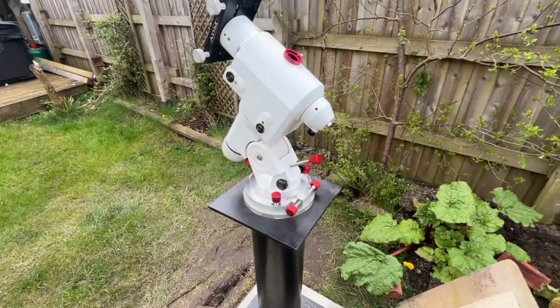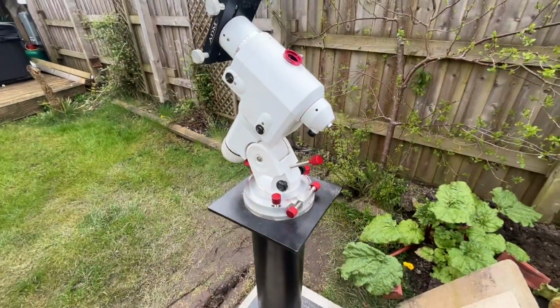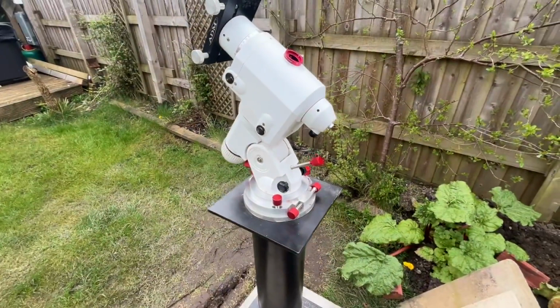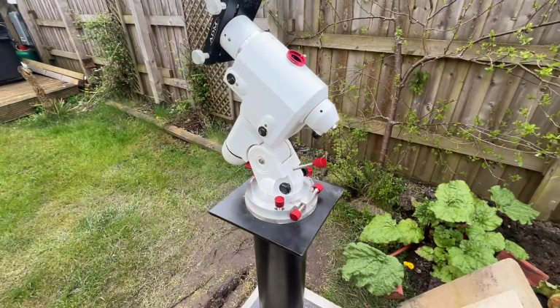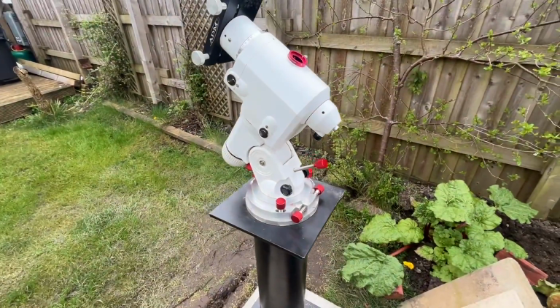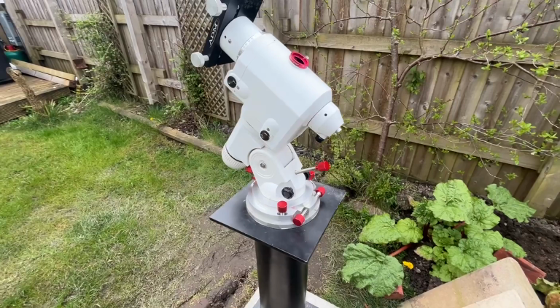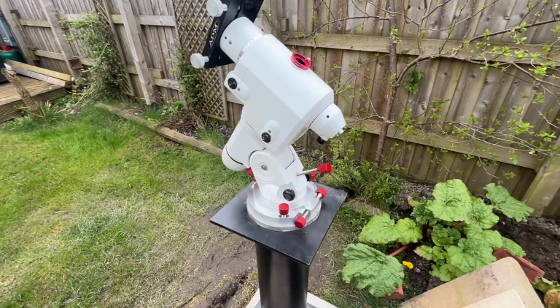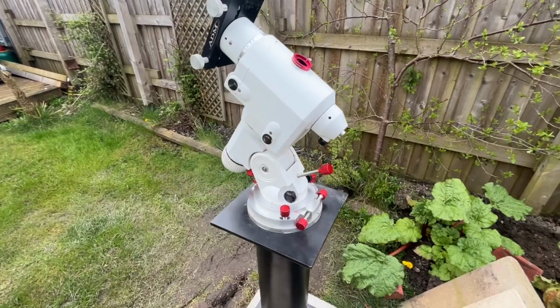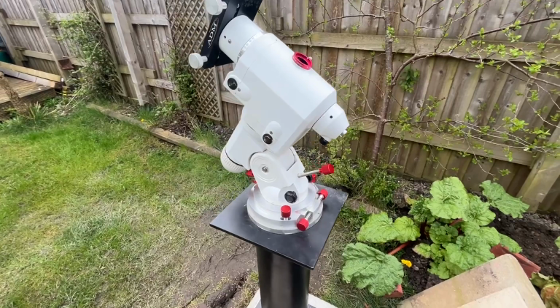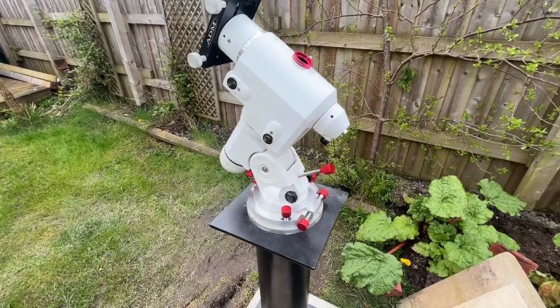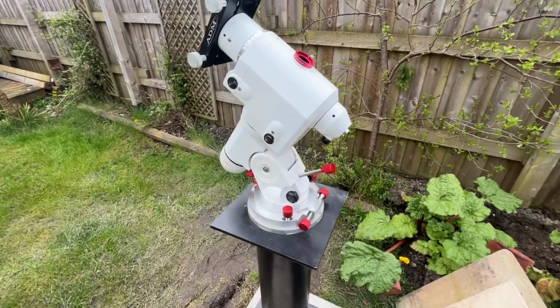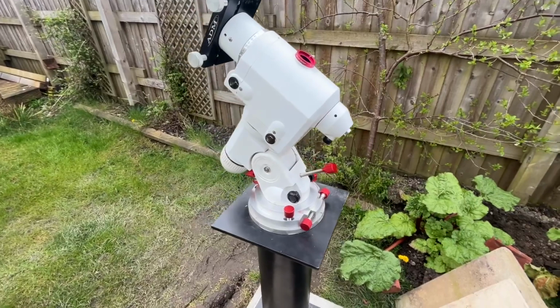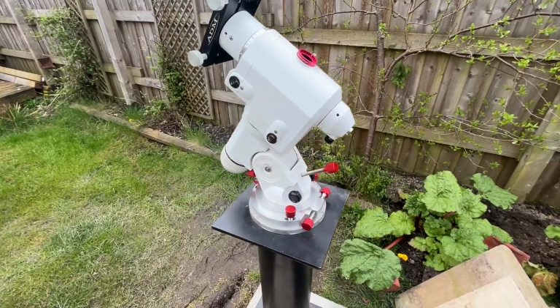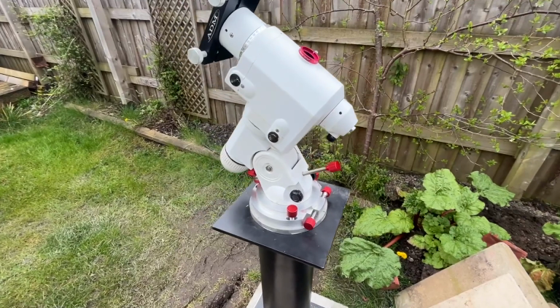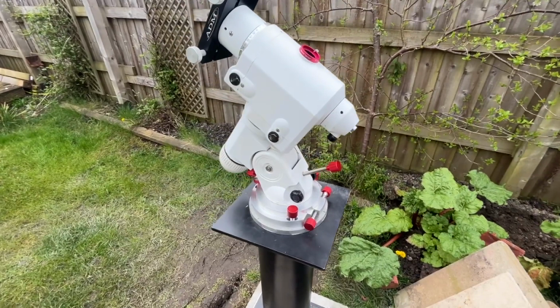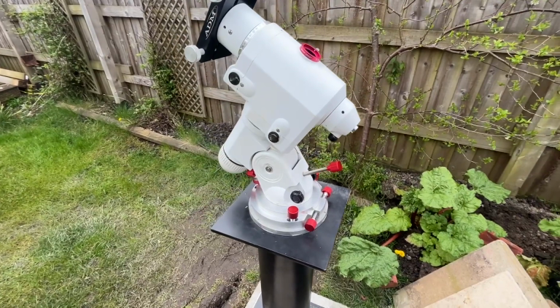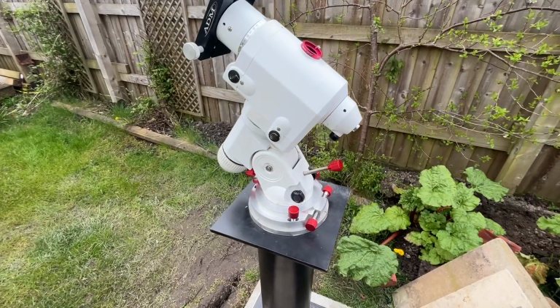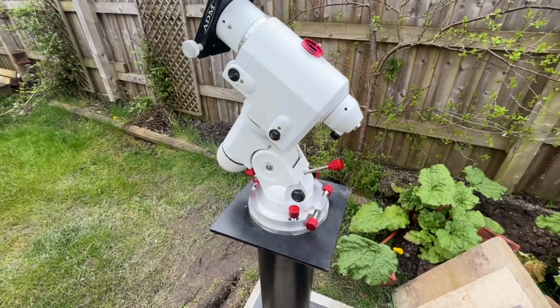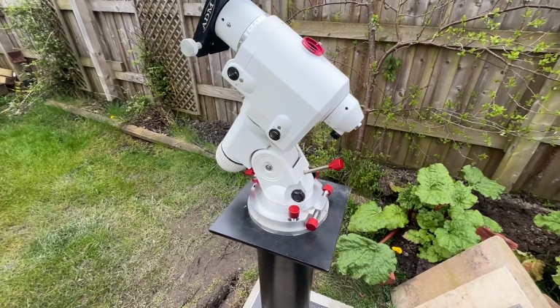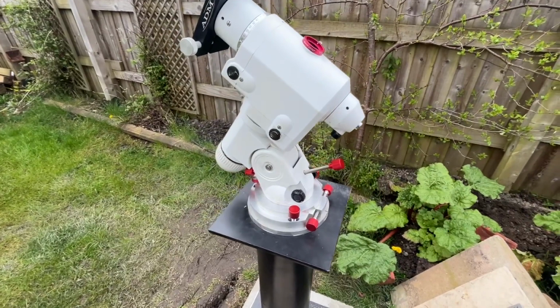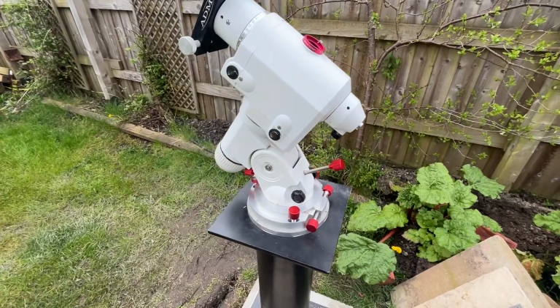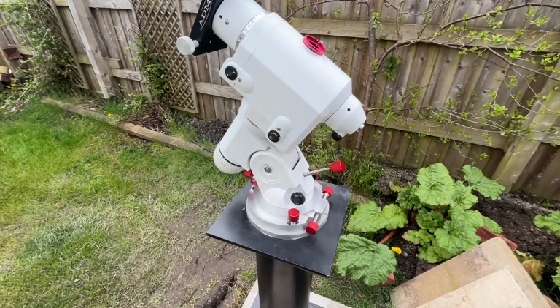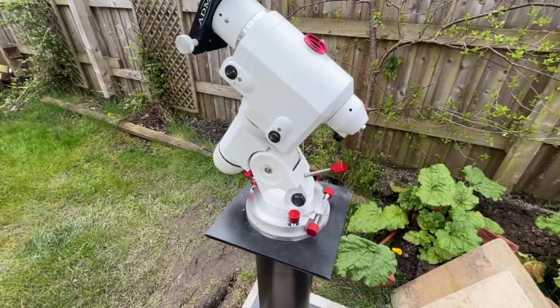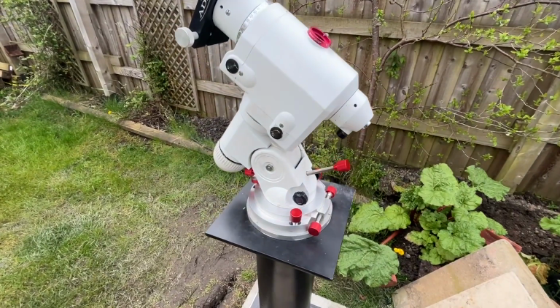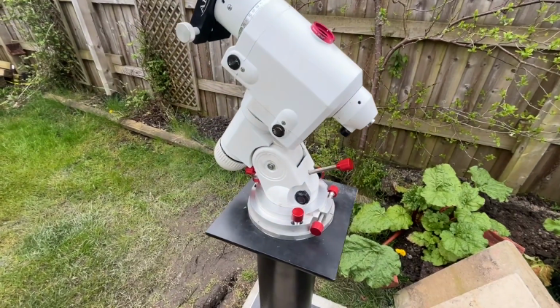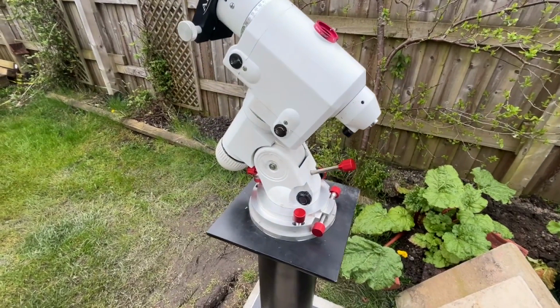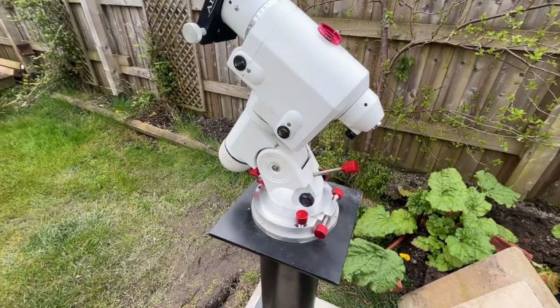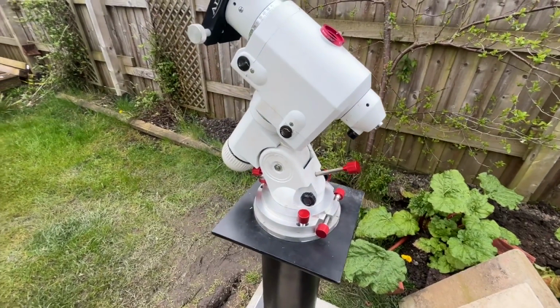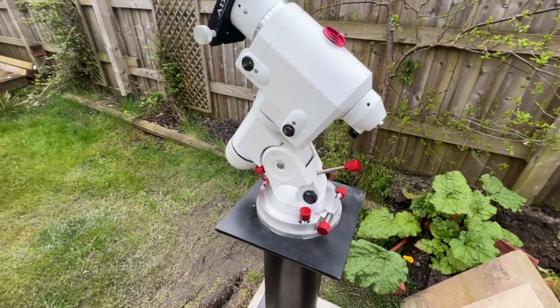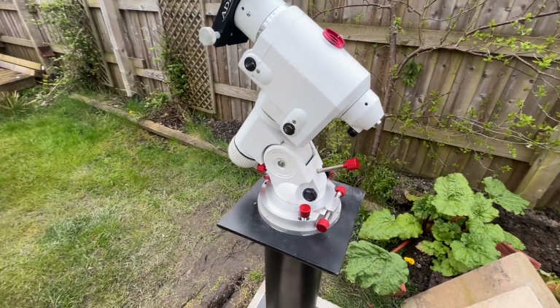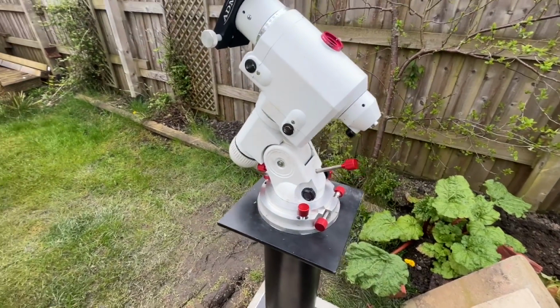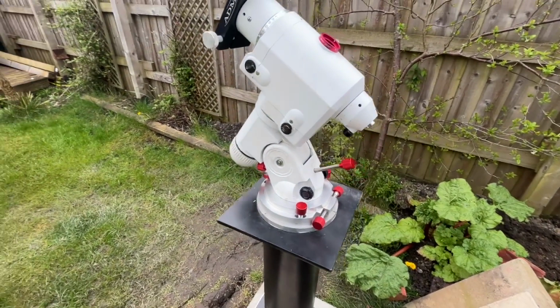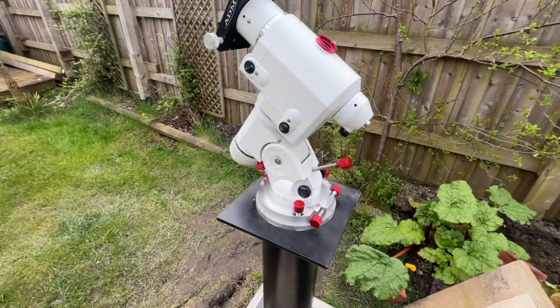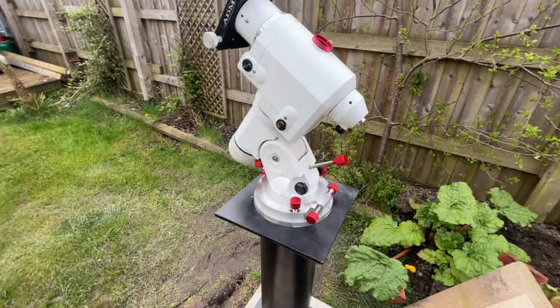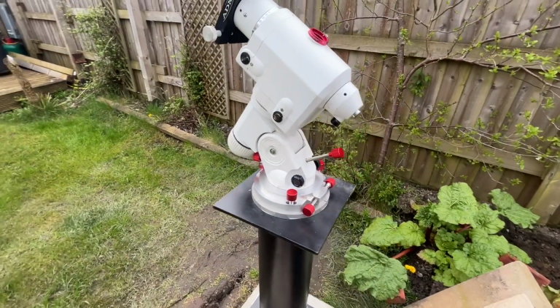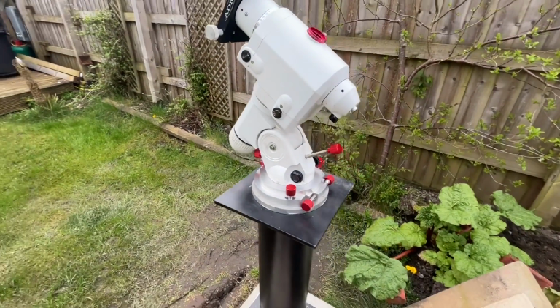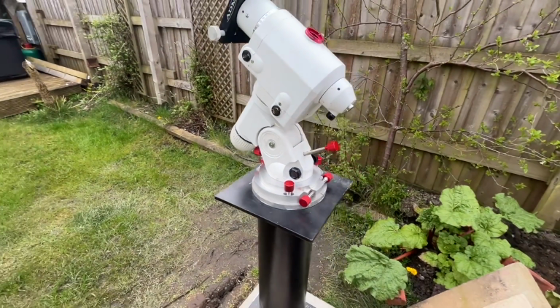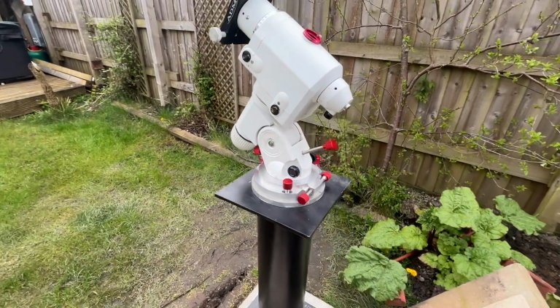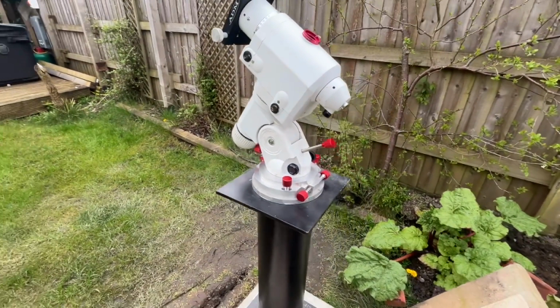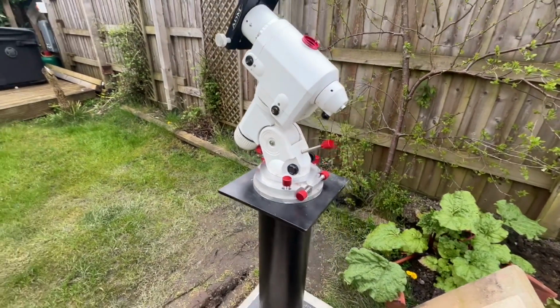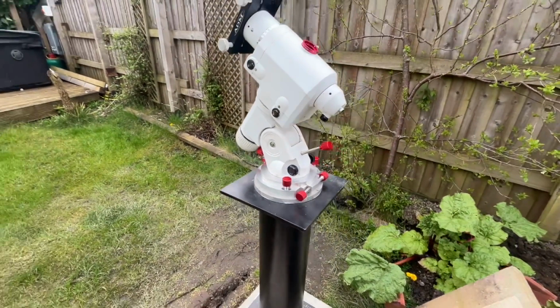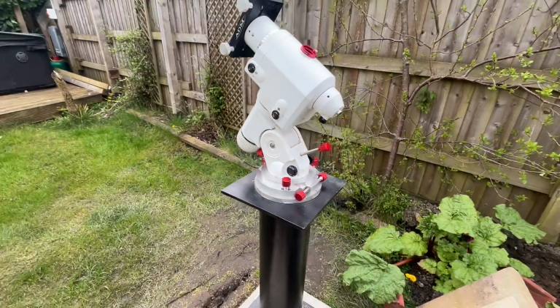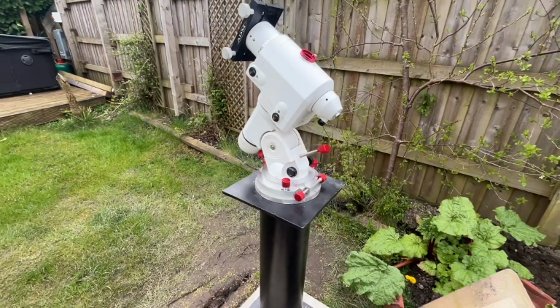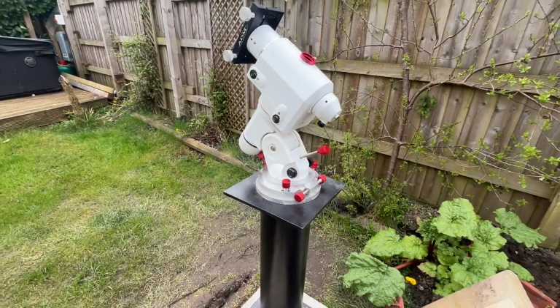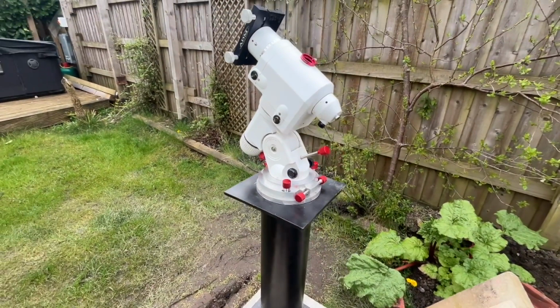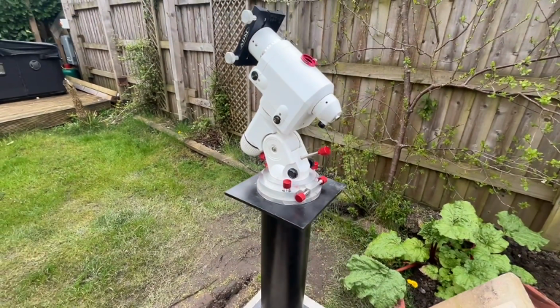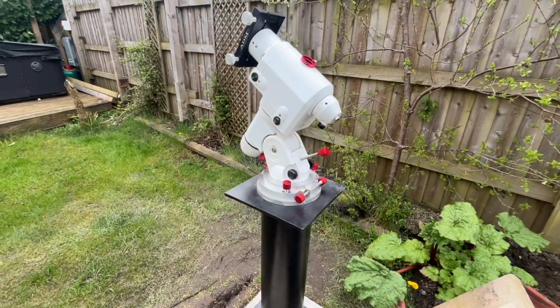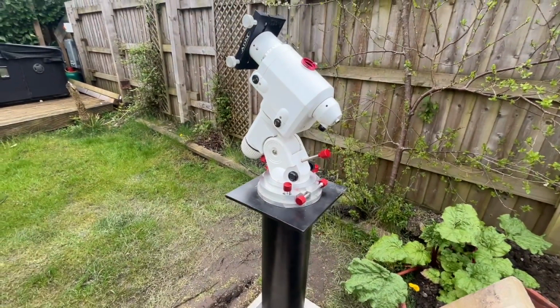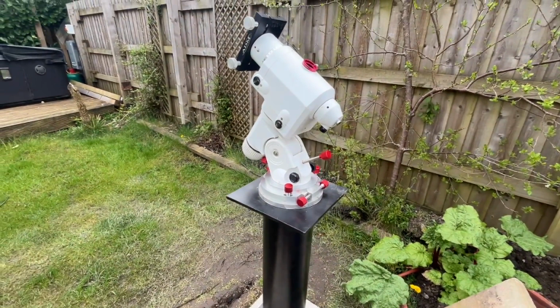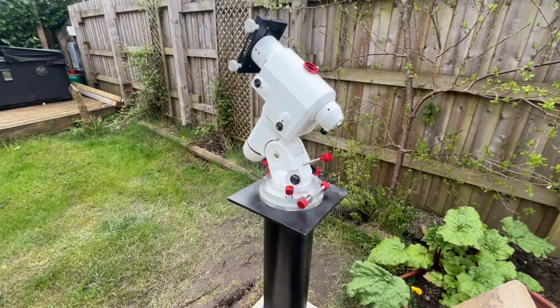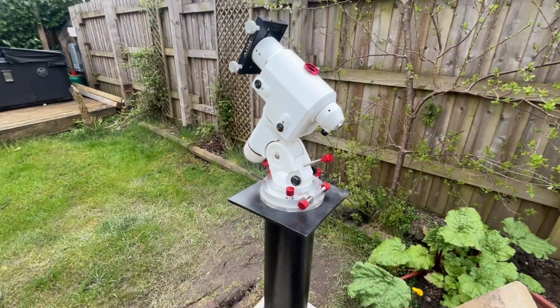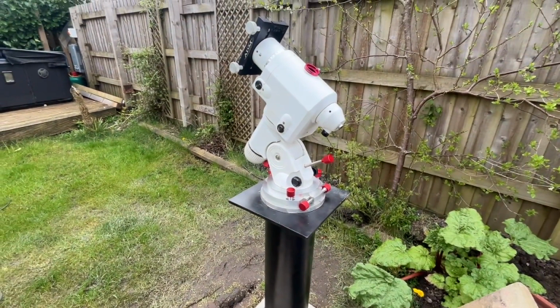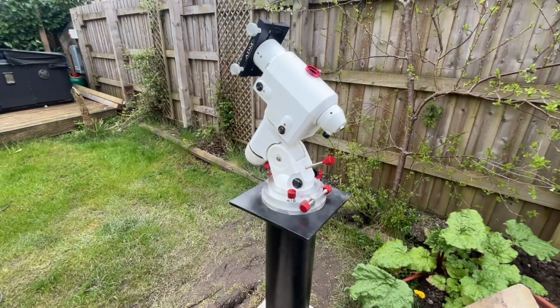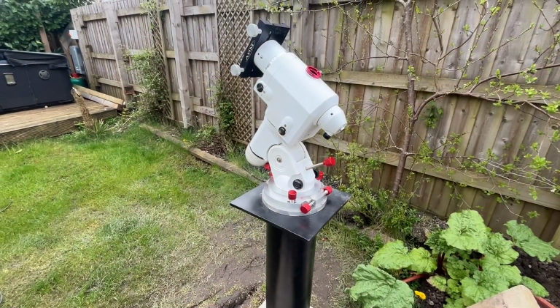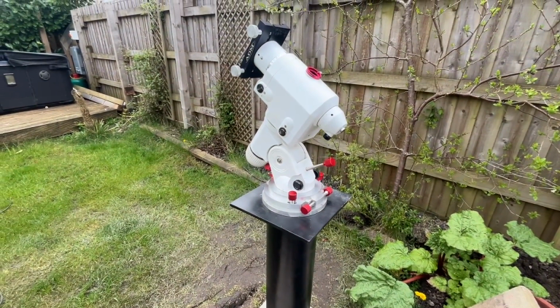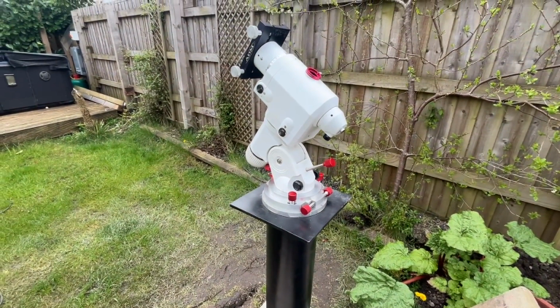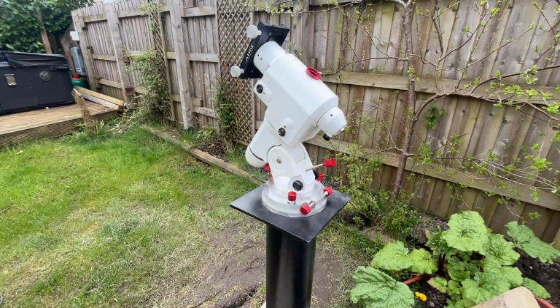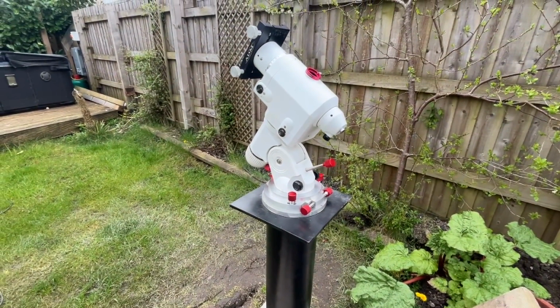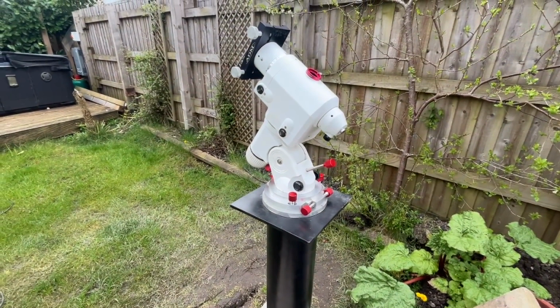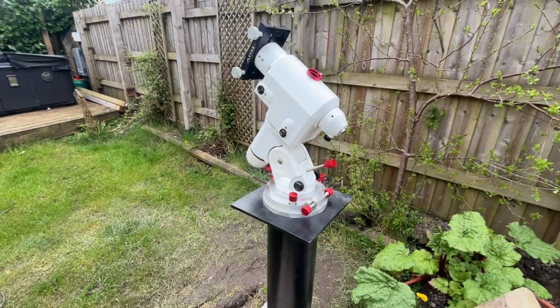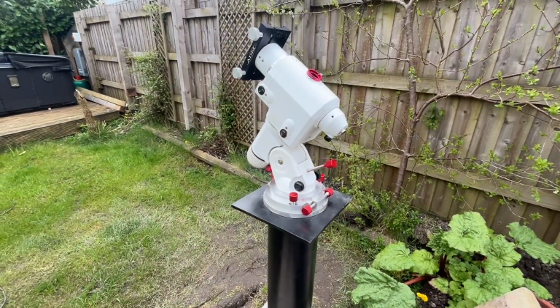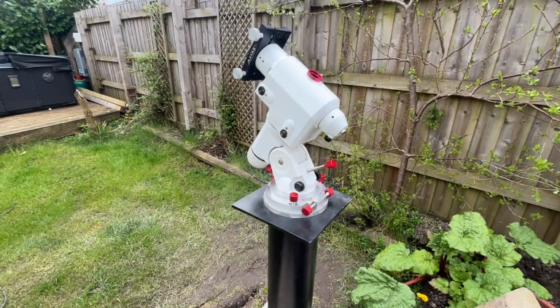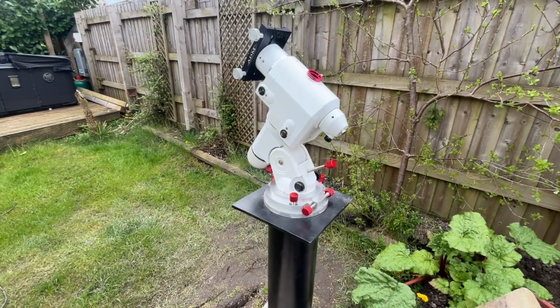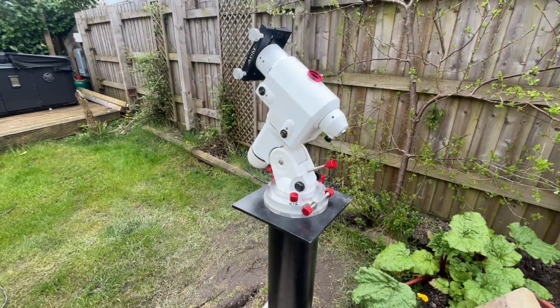I hope you like the idea. If there's anything wrong with it that you can see, rather than using the standard rat's nest, let me know. Cheers, thanks for watching.